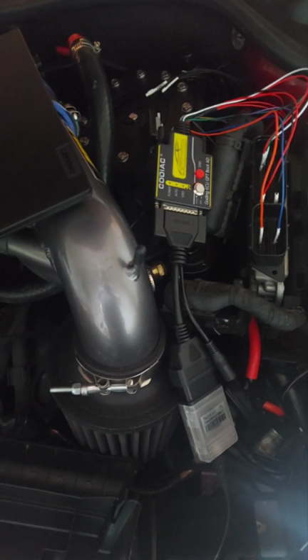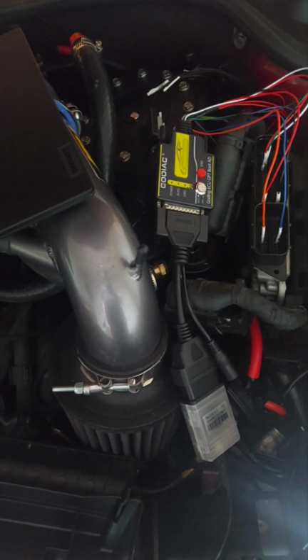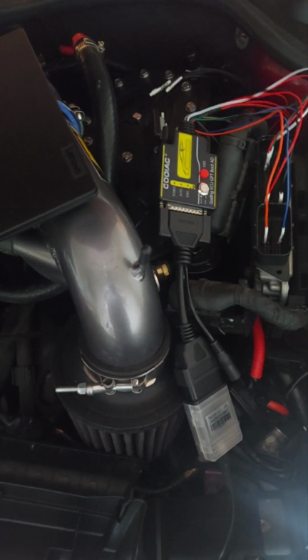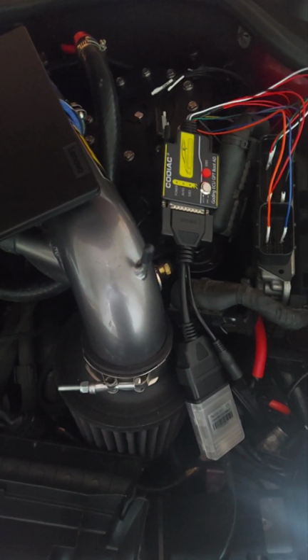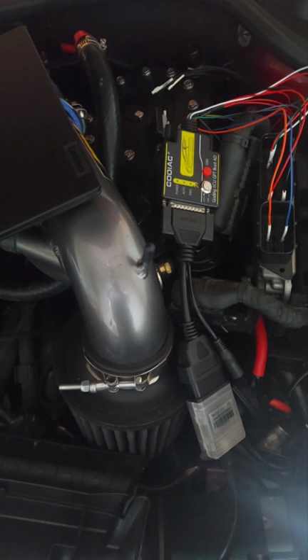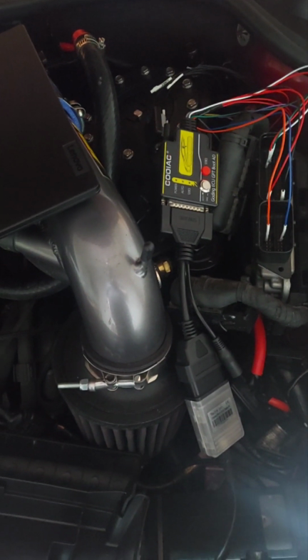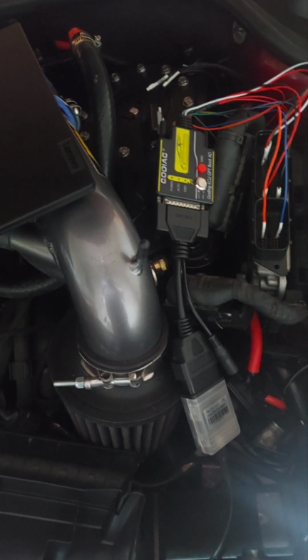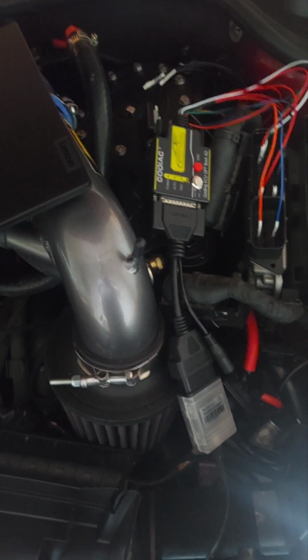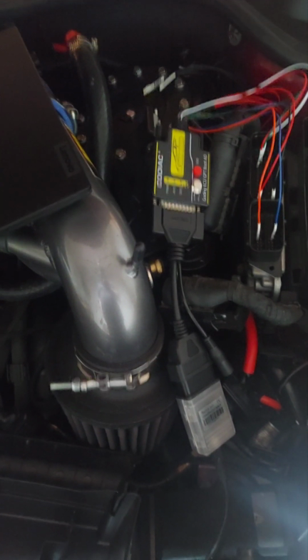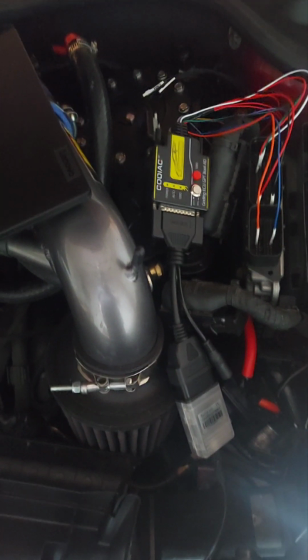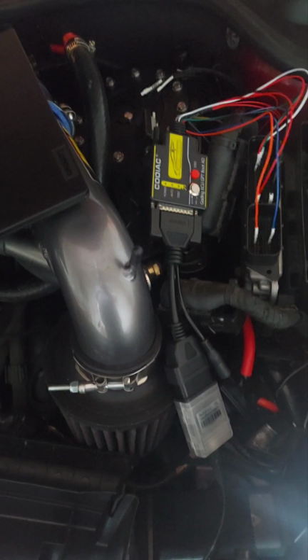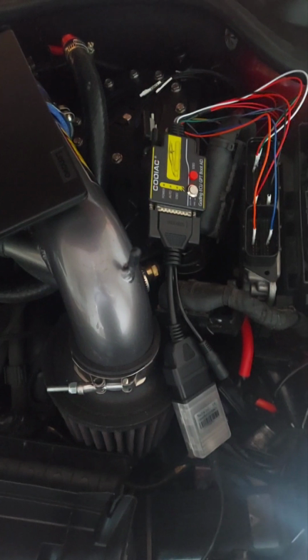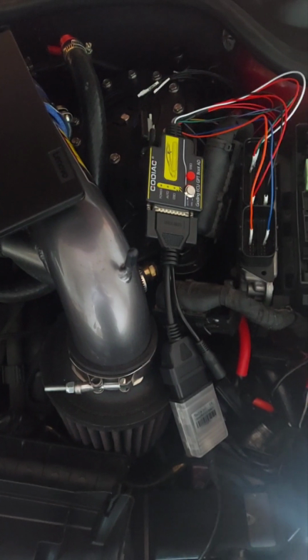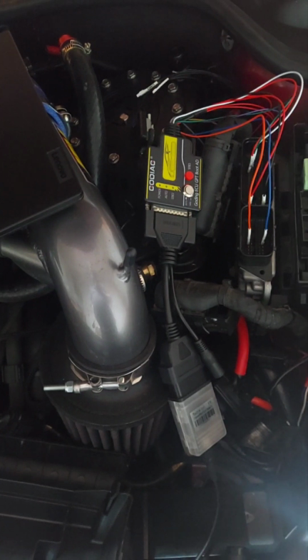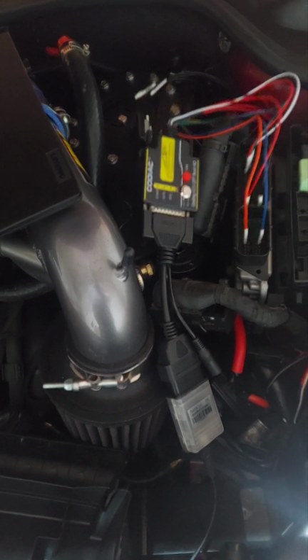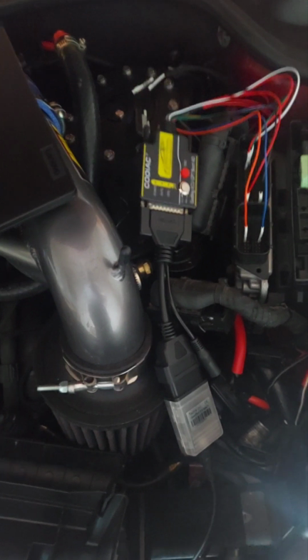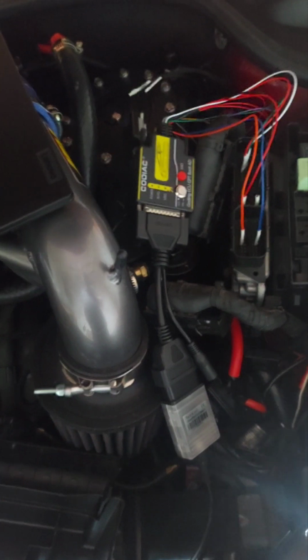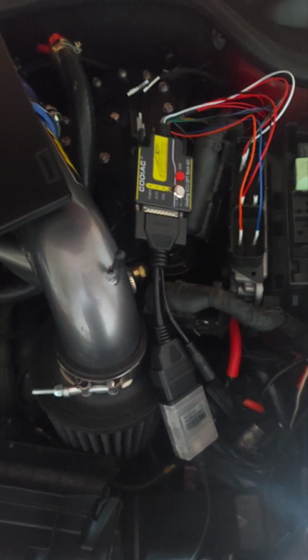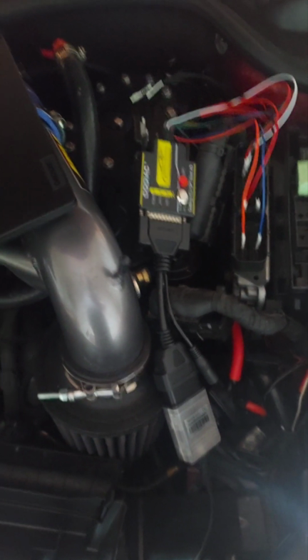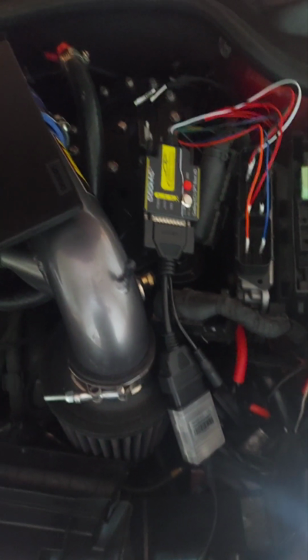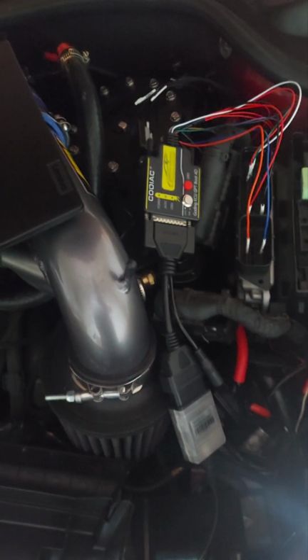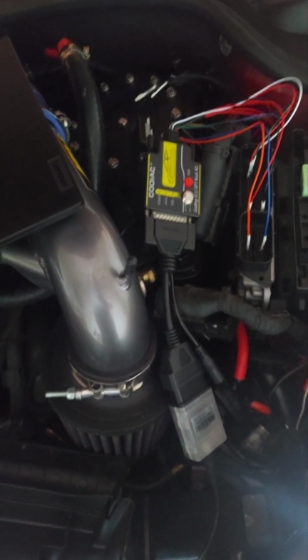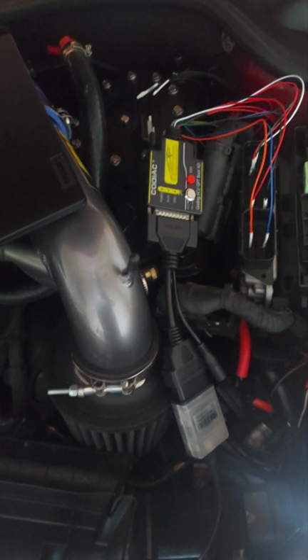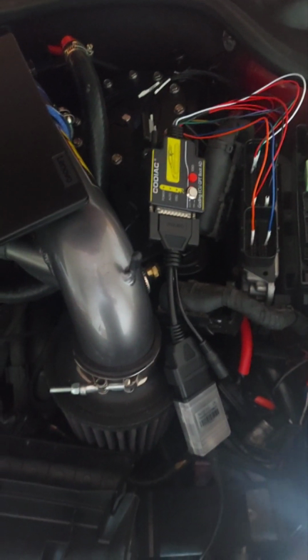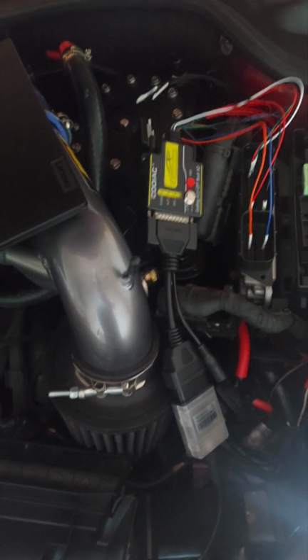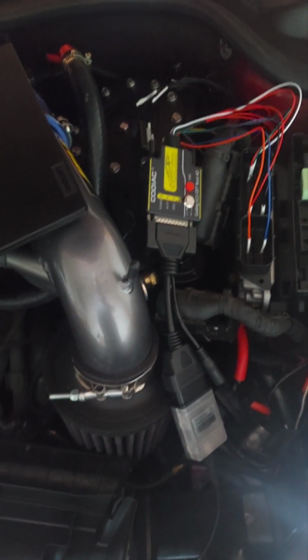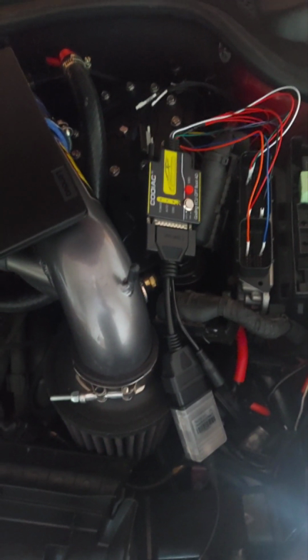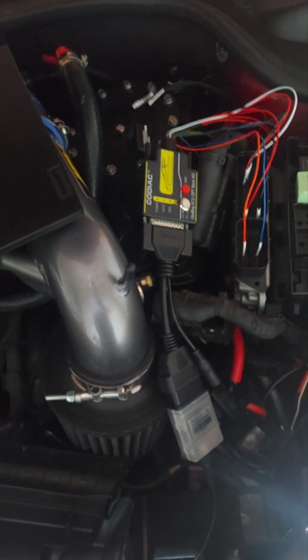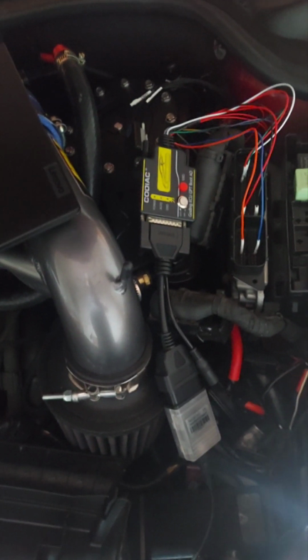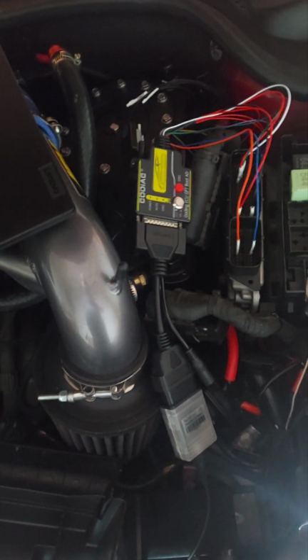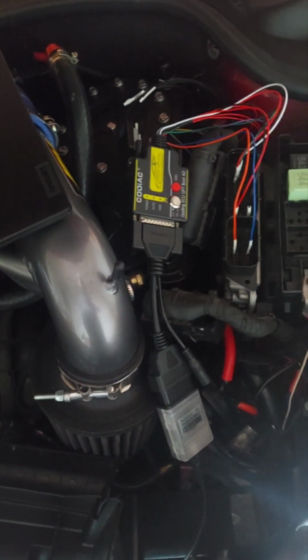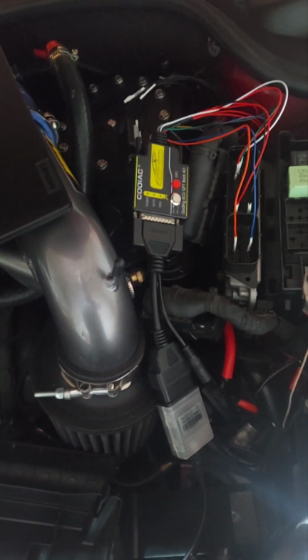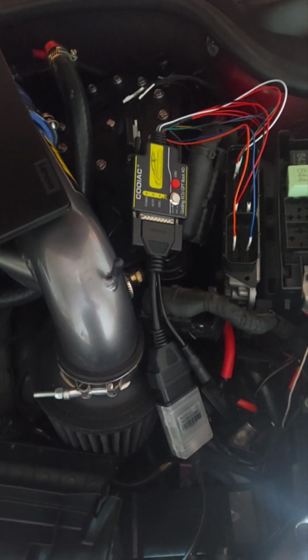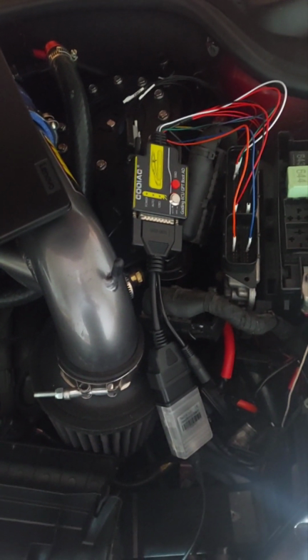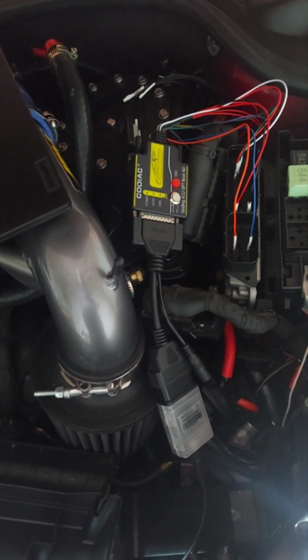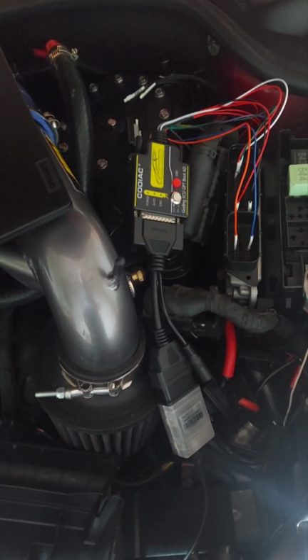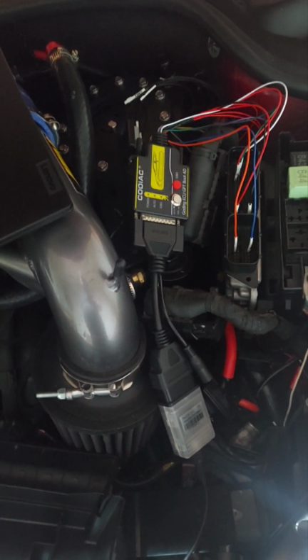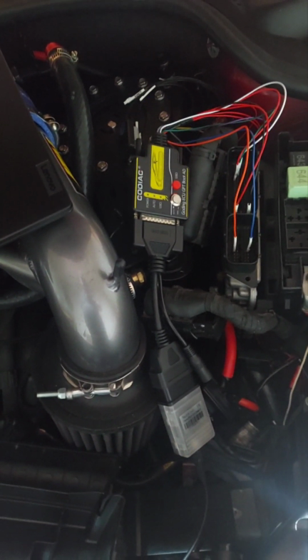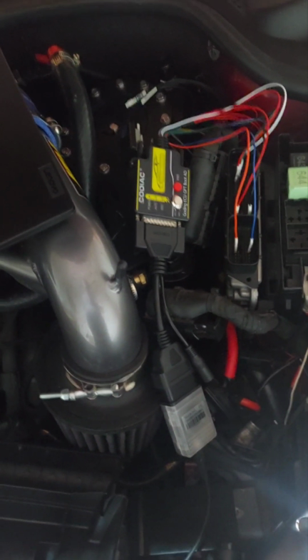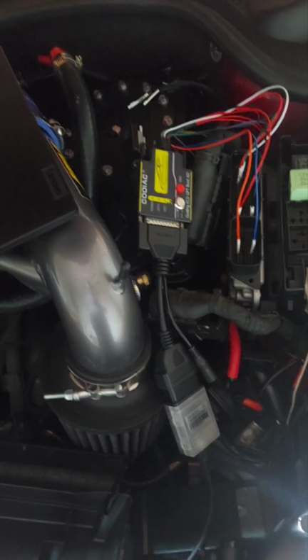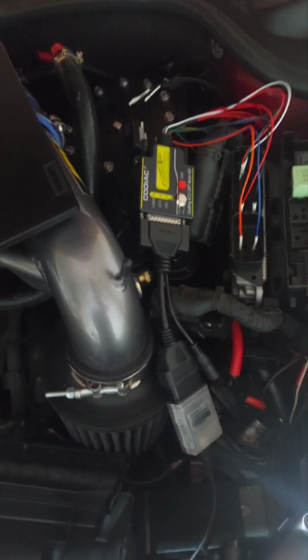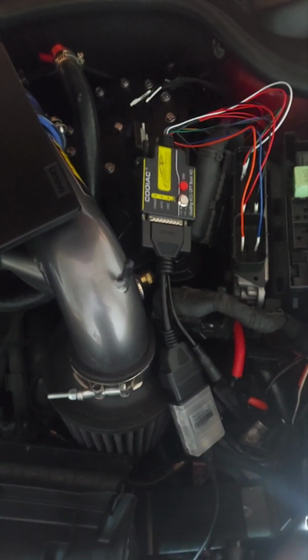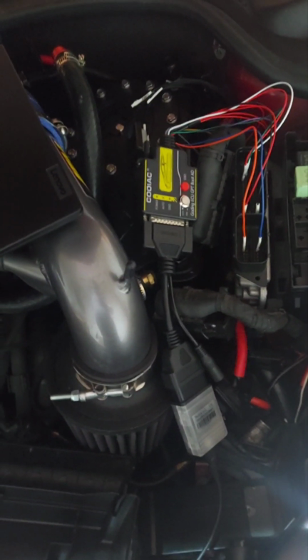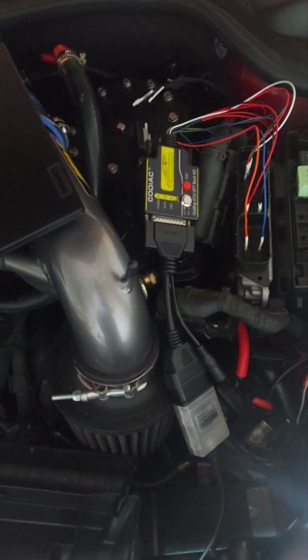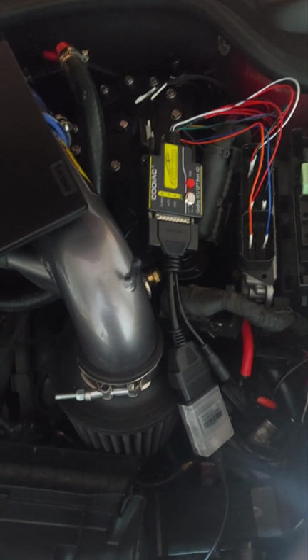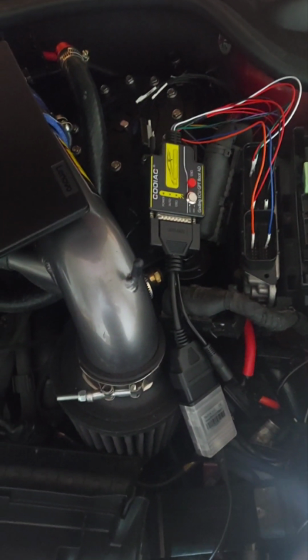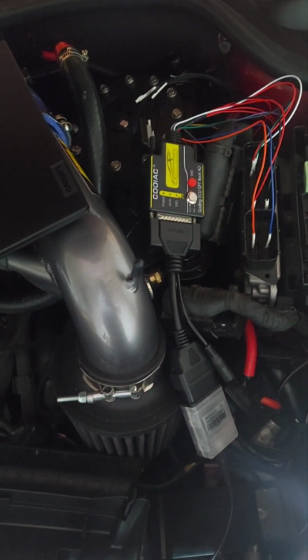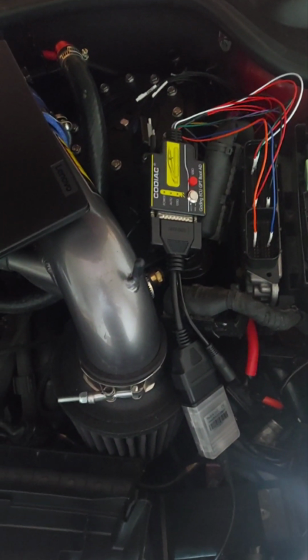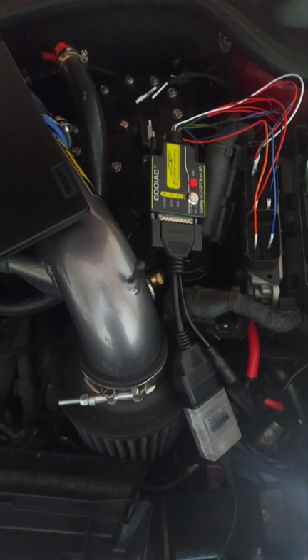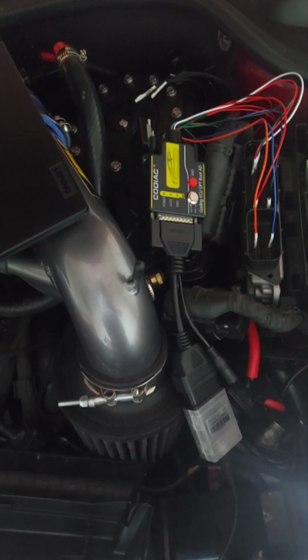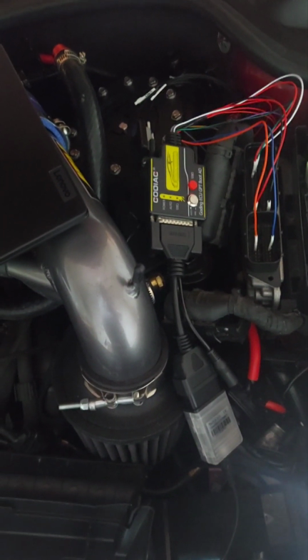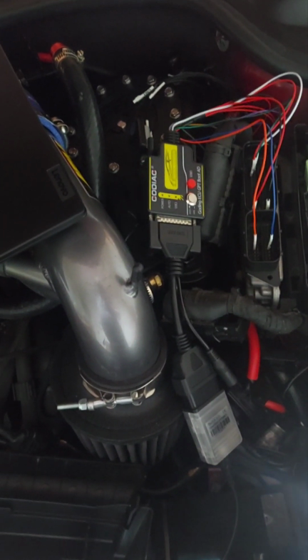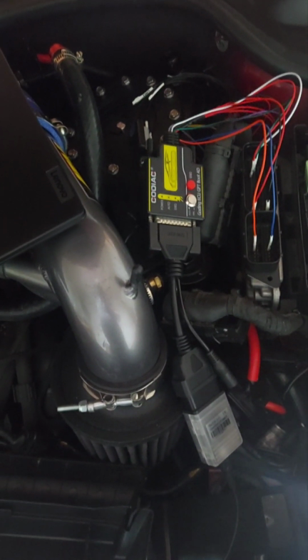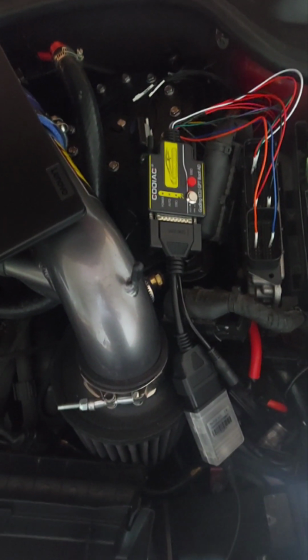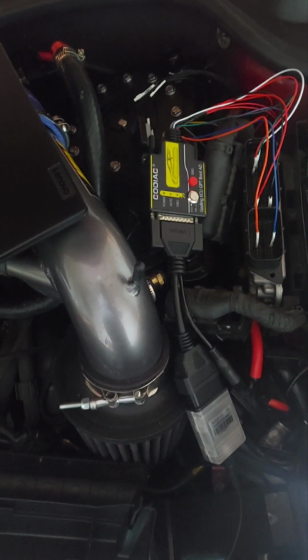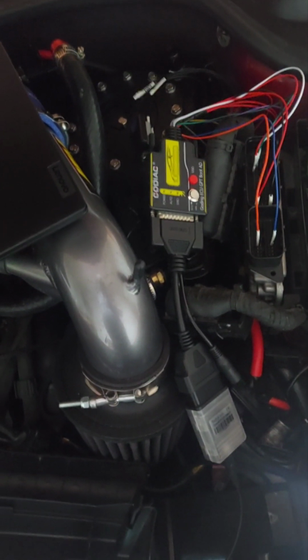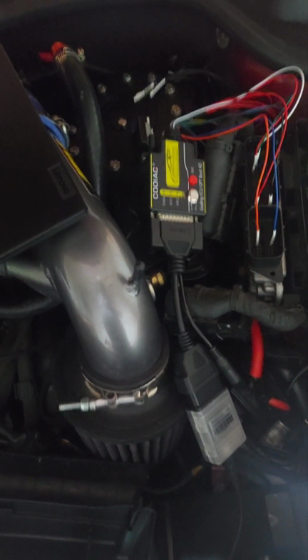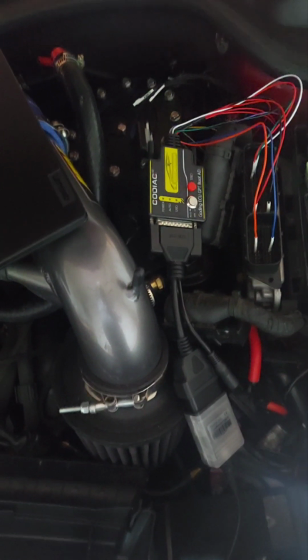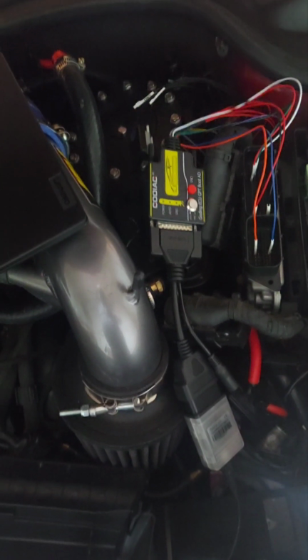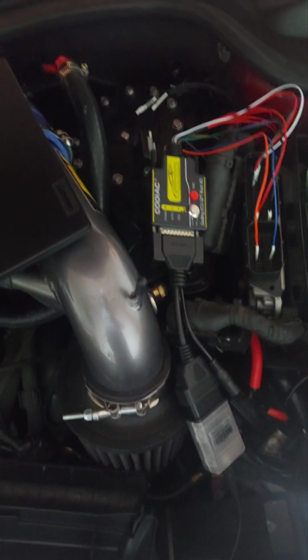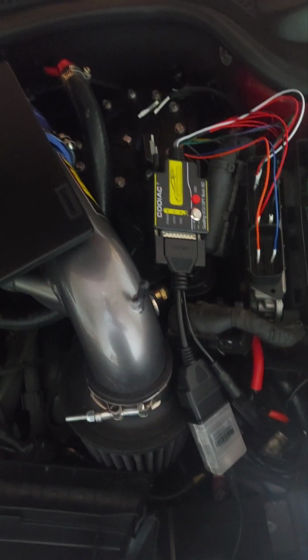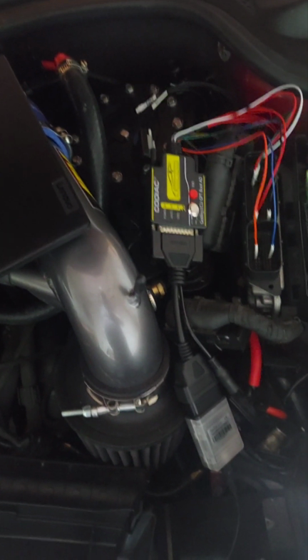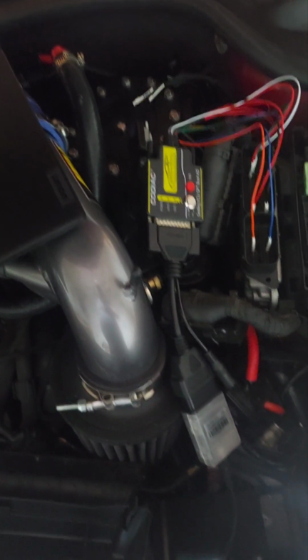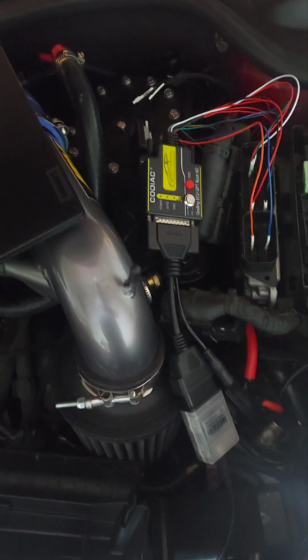So it'll only work with Tatrix and module 53 for boot mode.